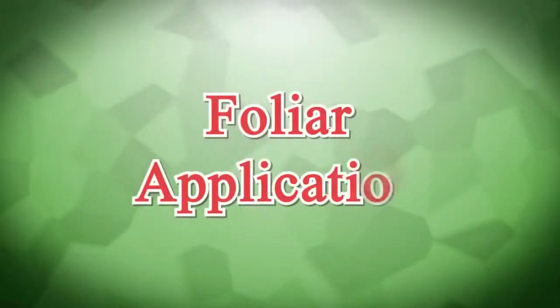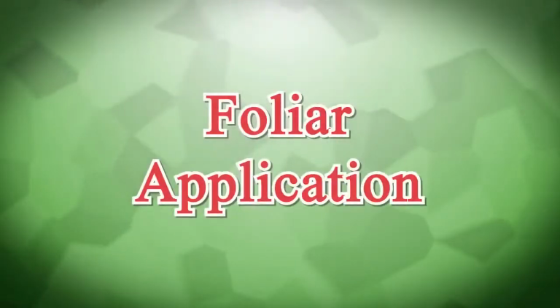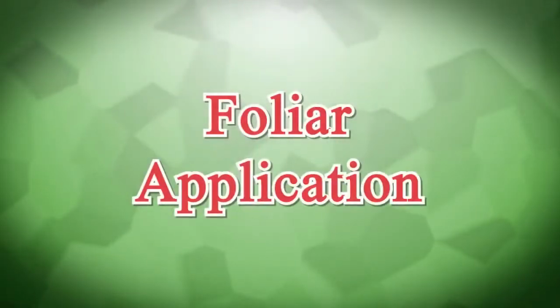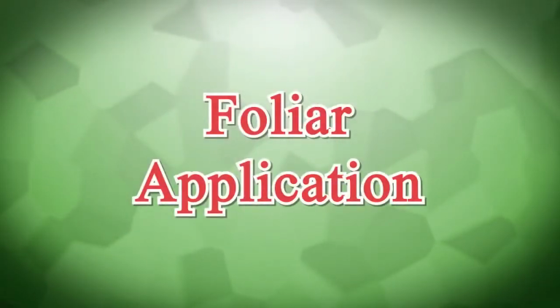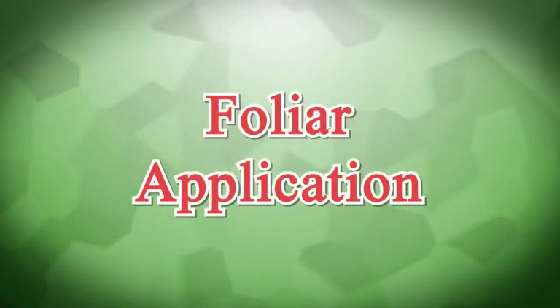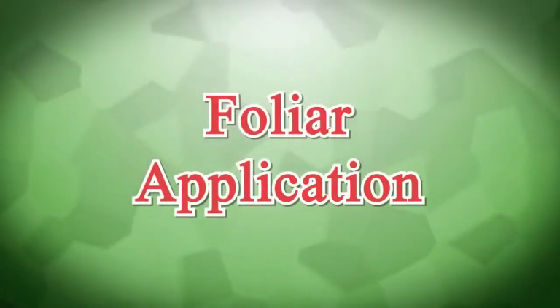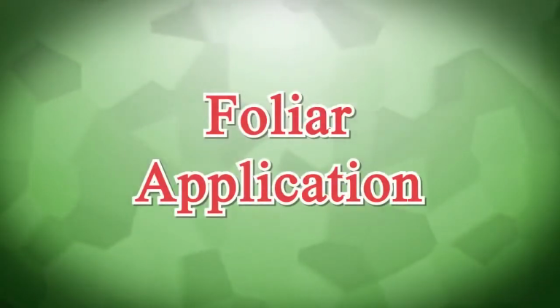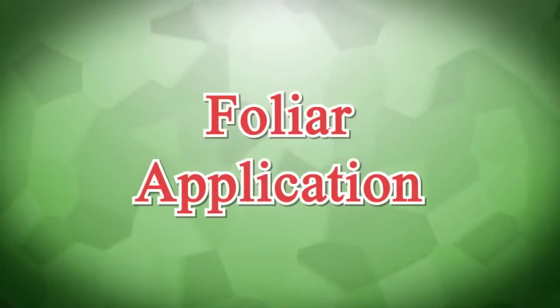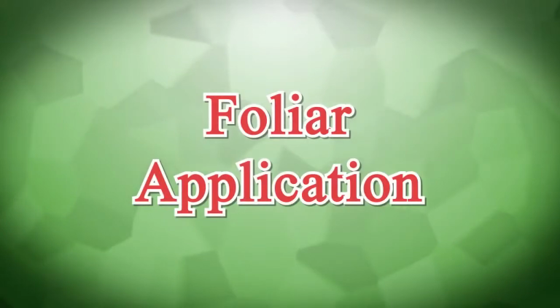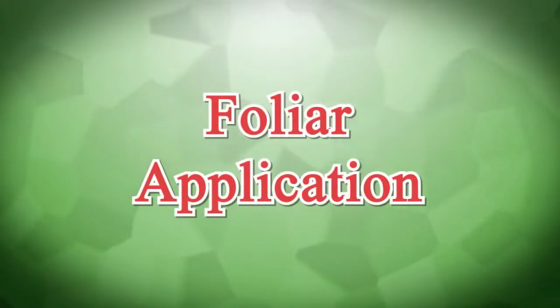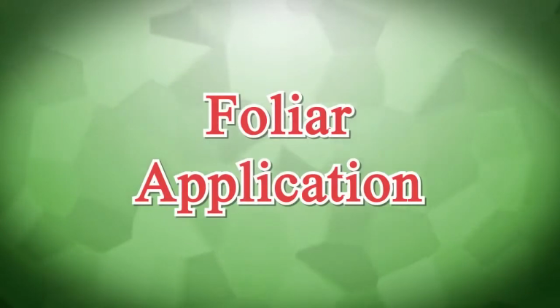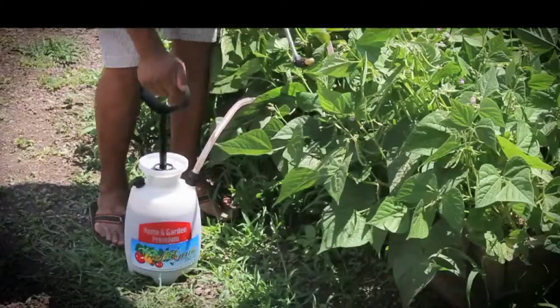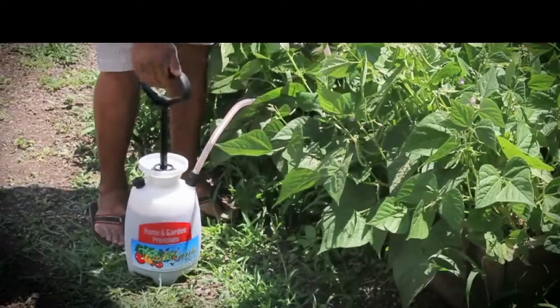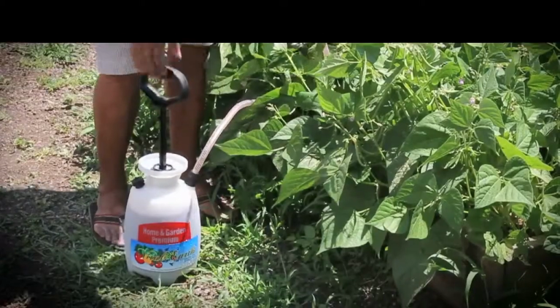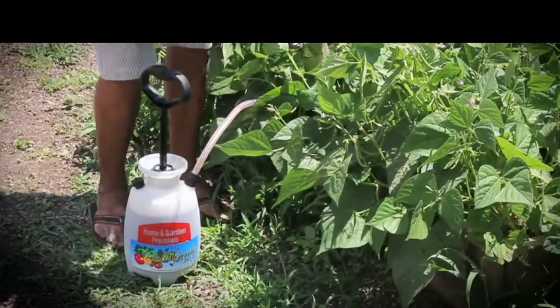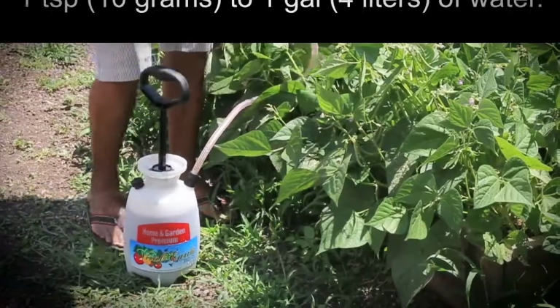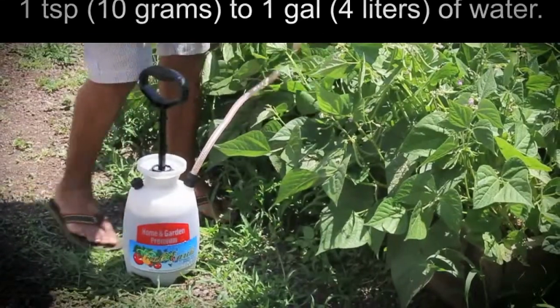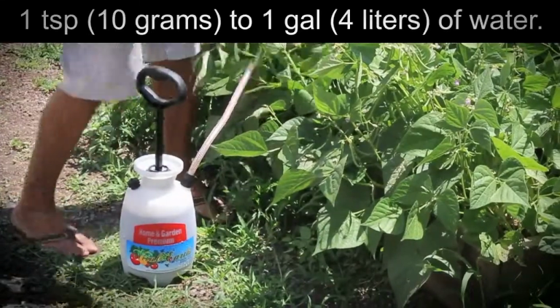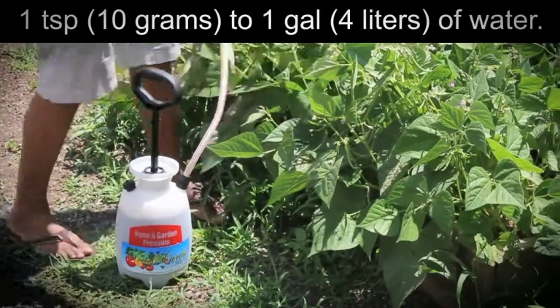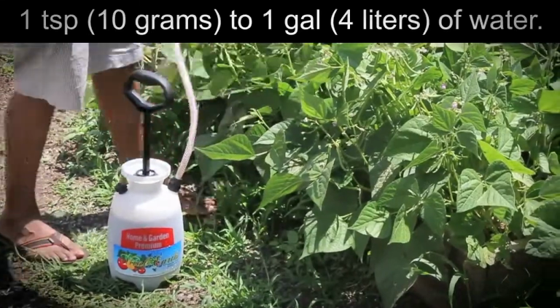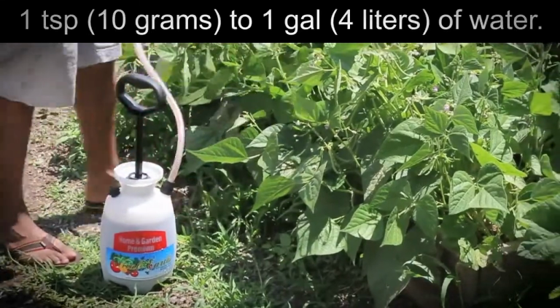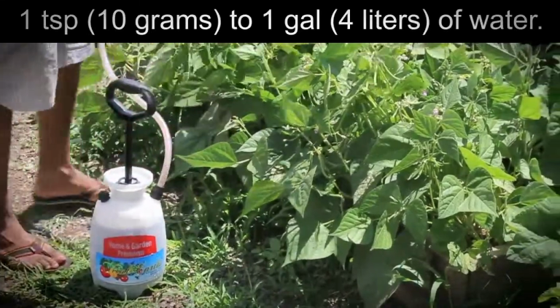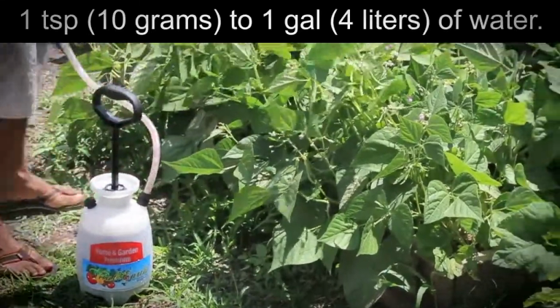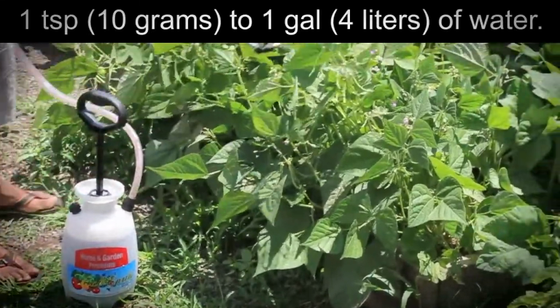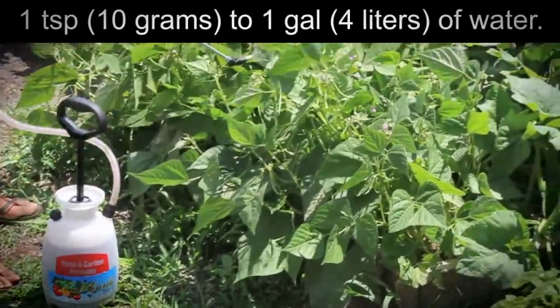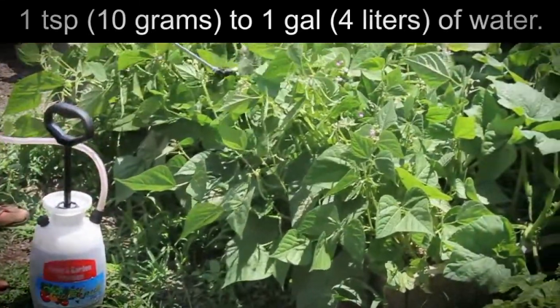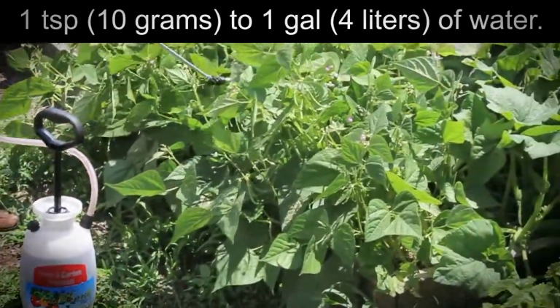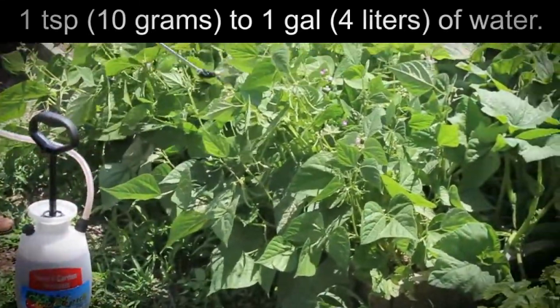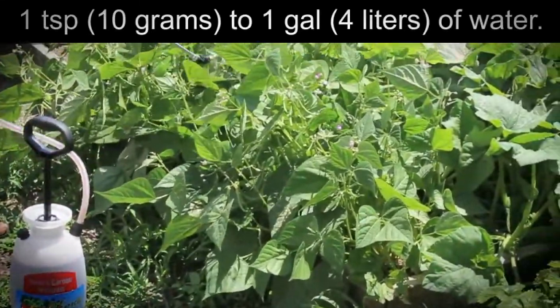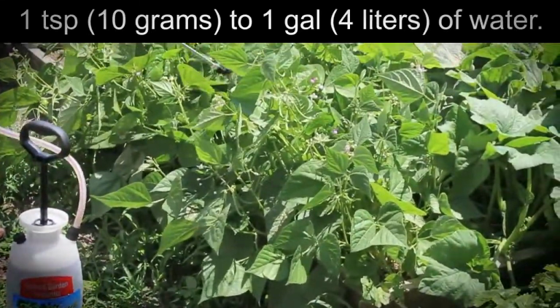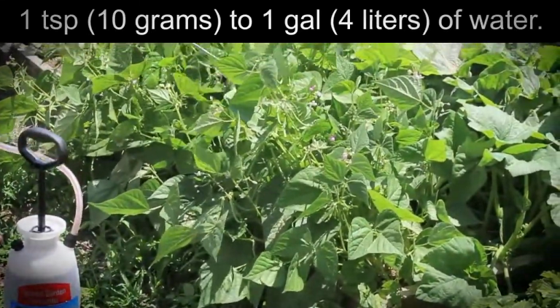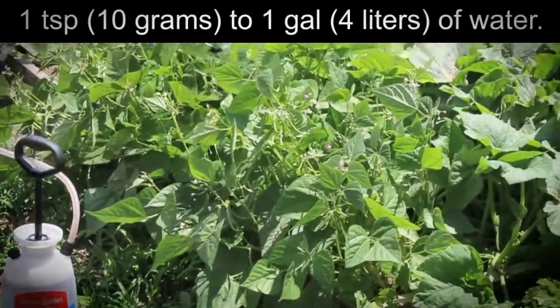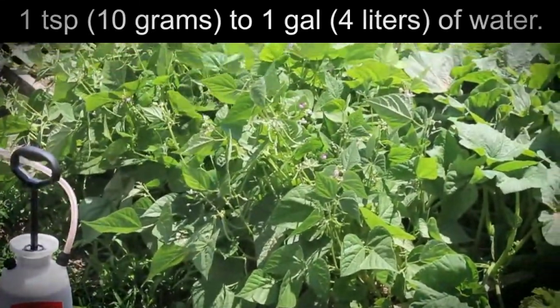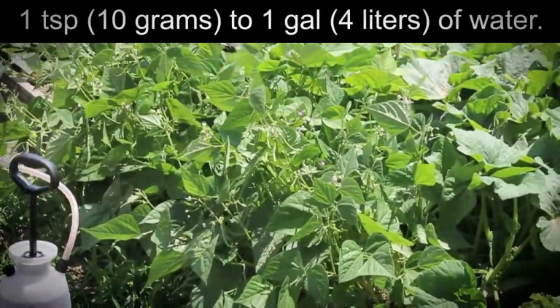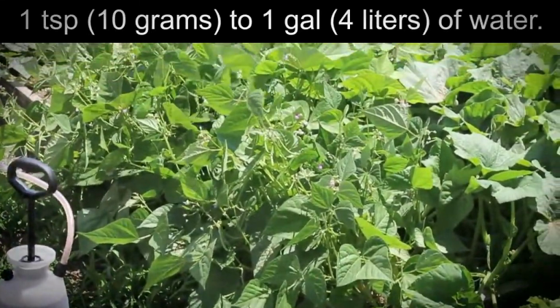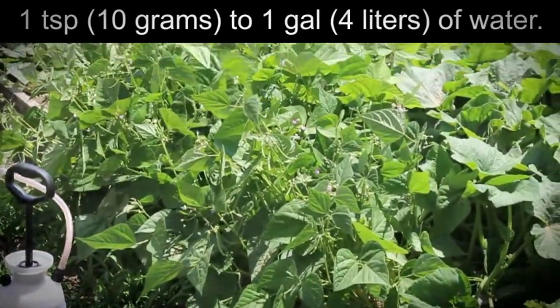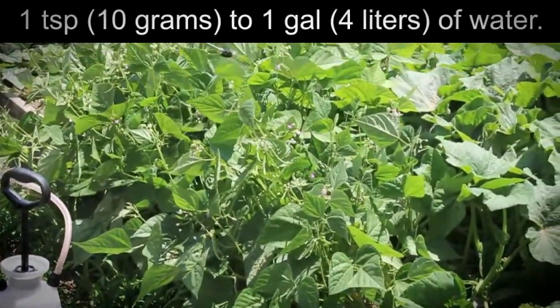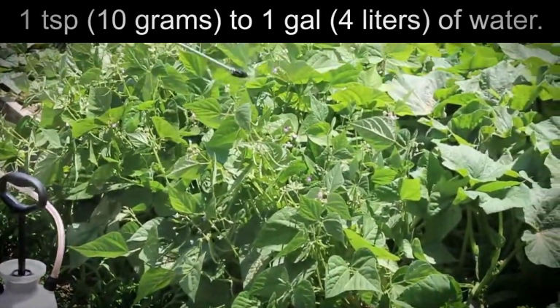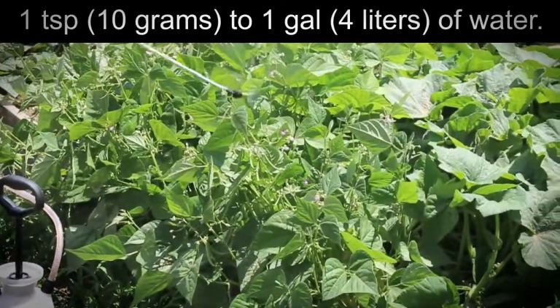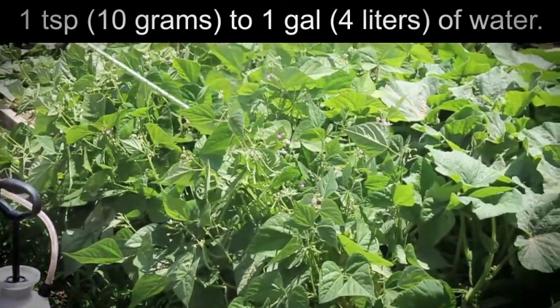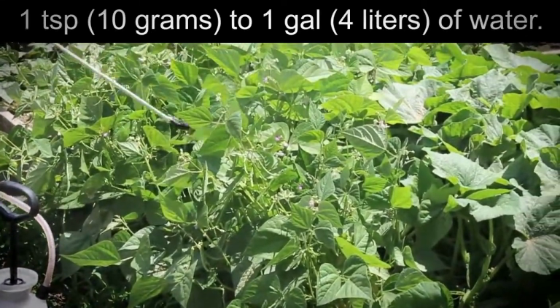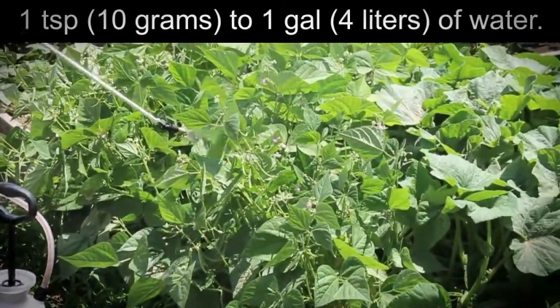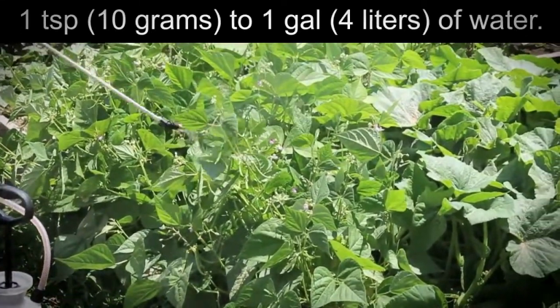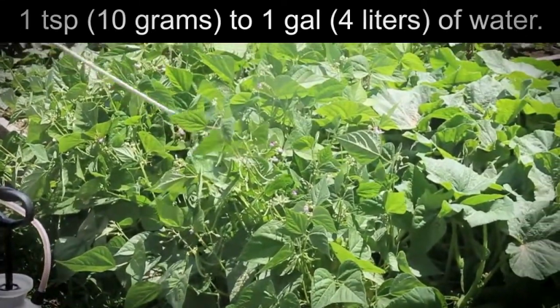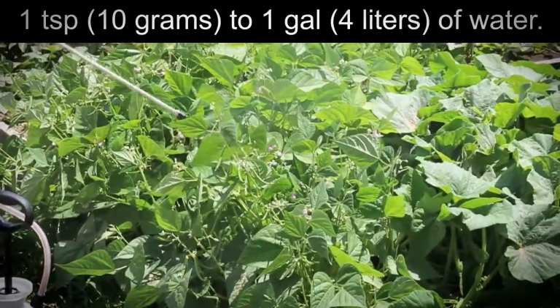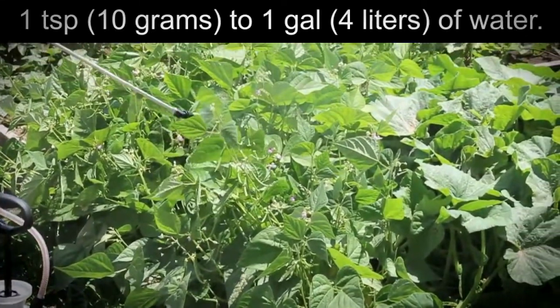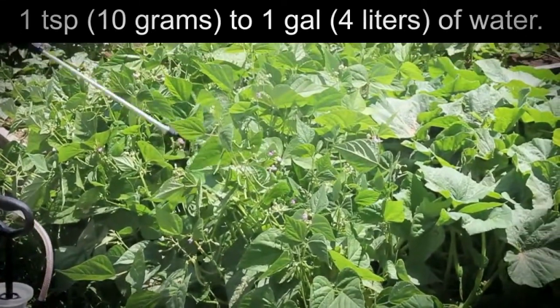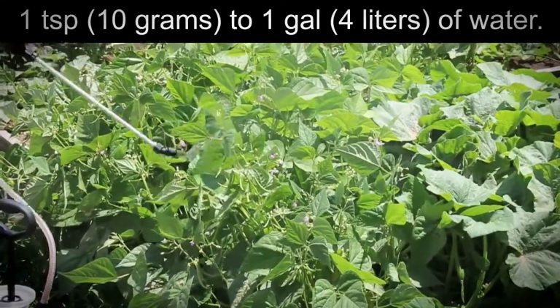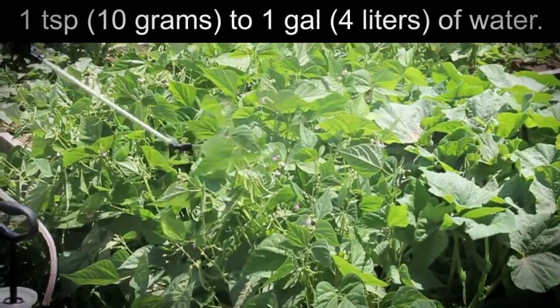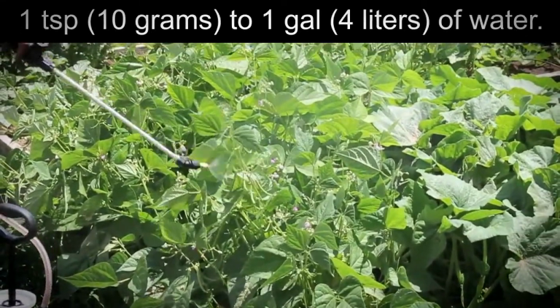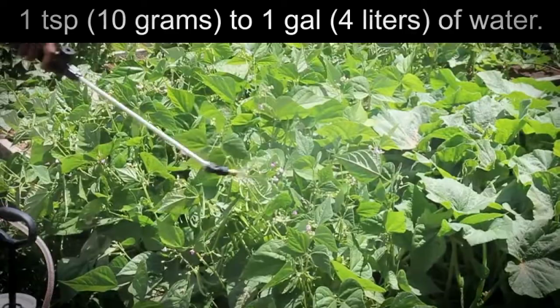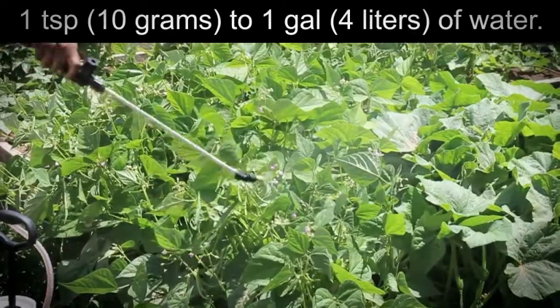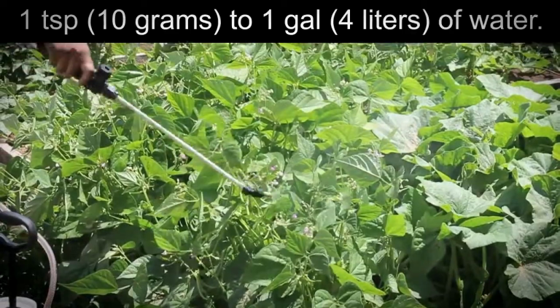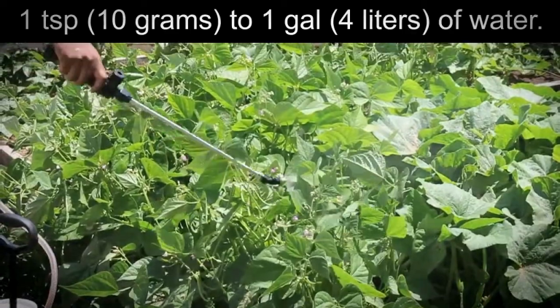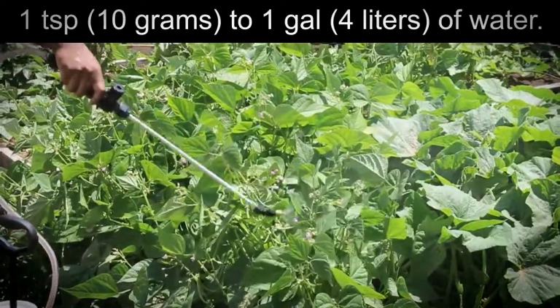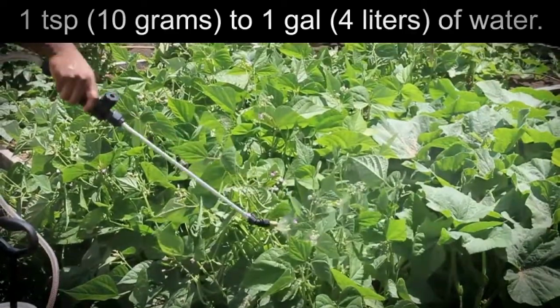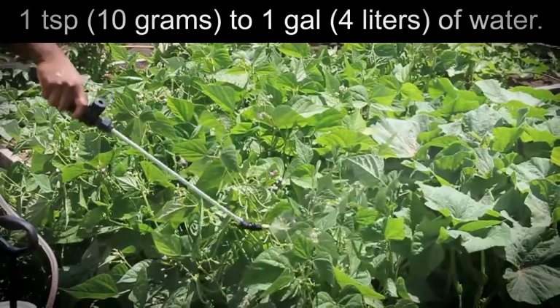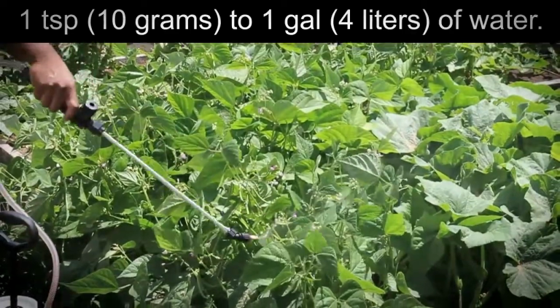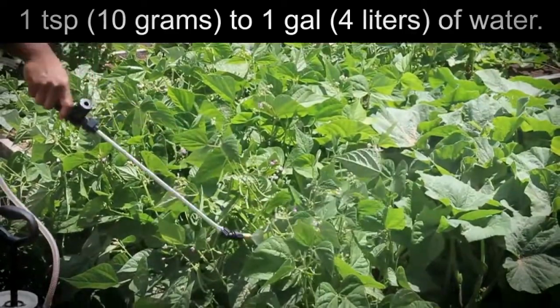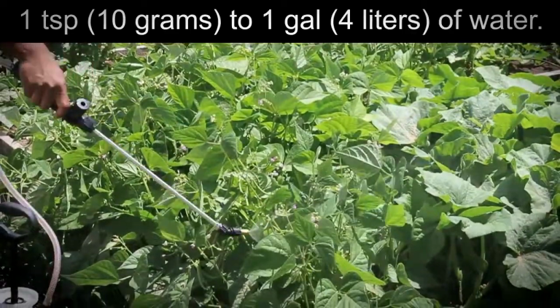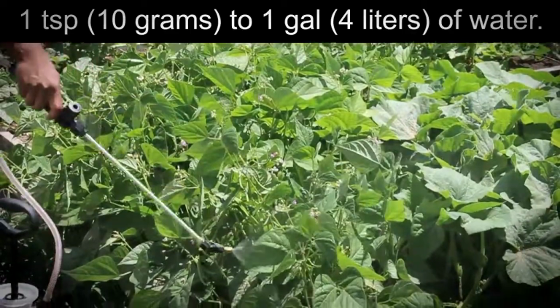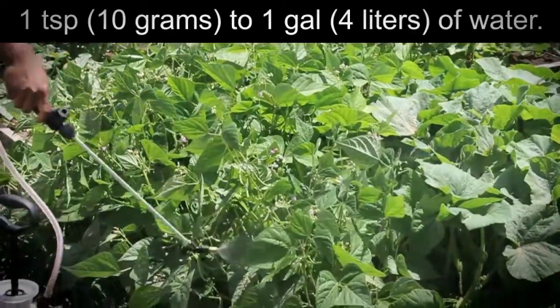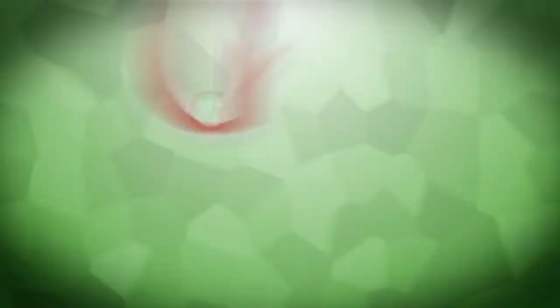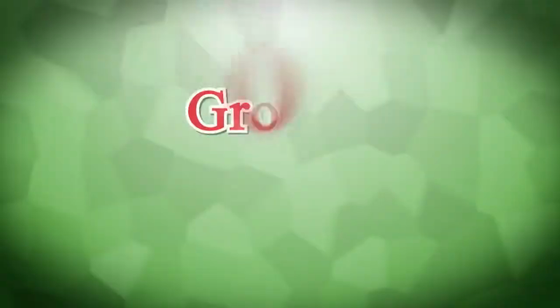Foliar application: one teaspoon, 10 grams, to one gallon, four liters, of water. Apply desired amounts.